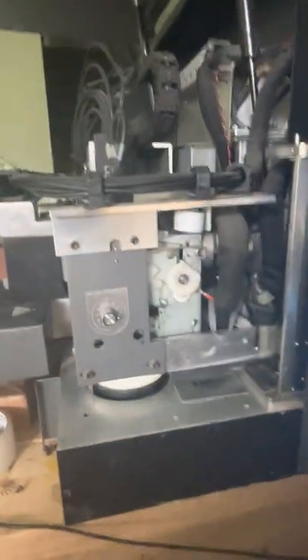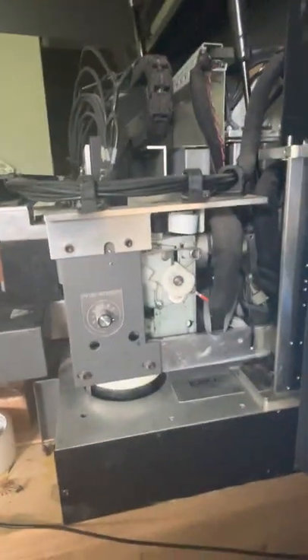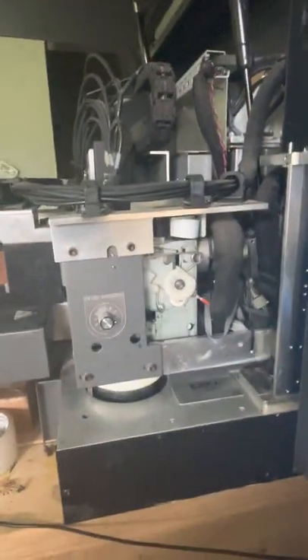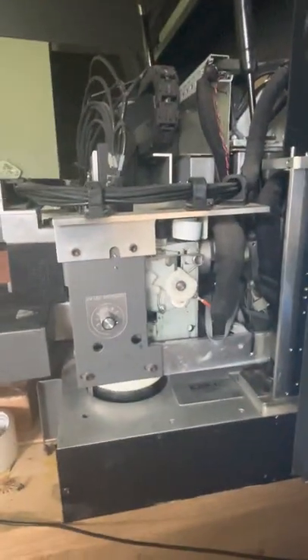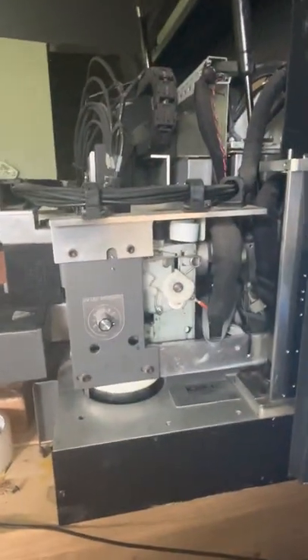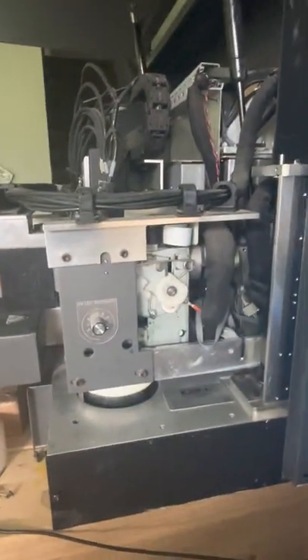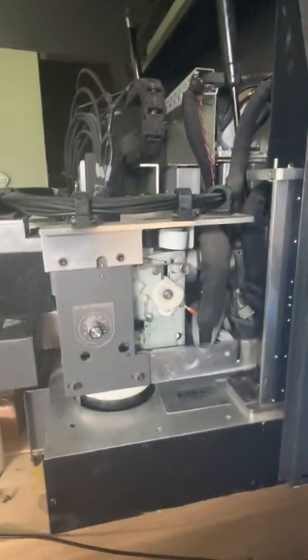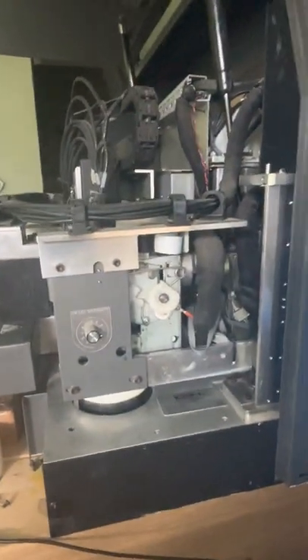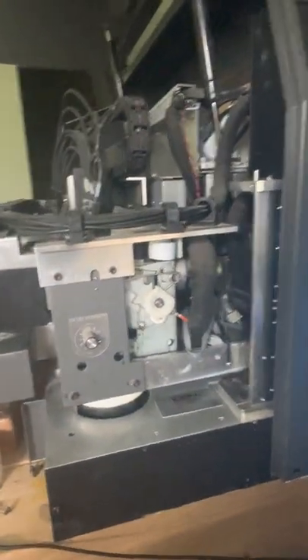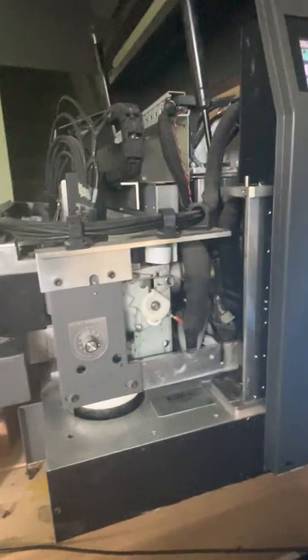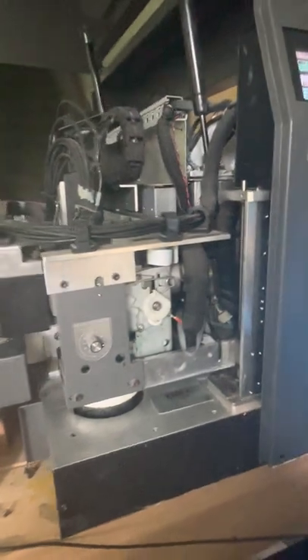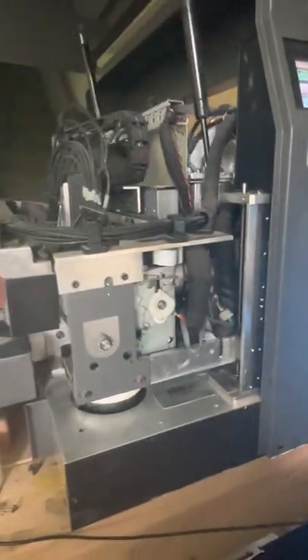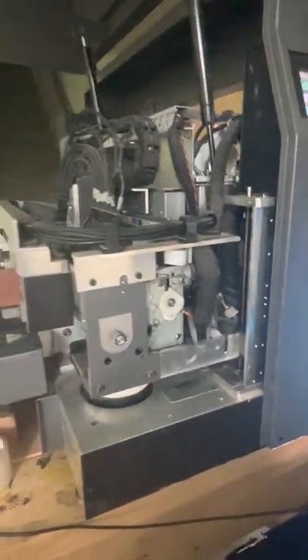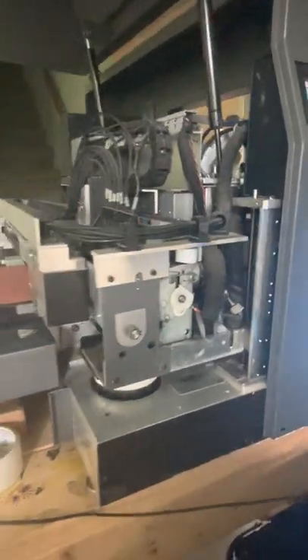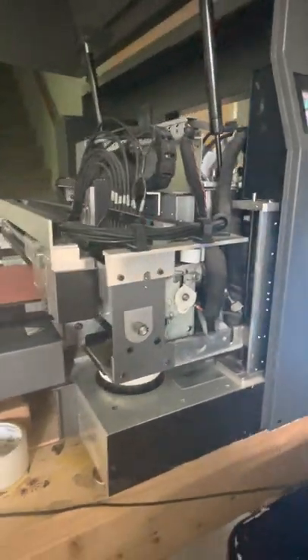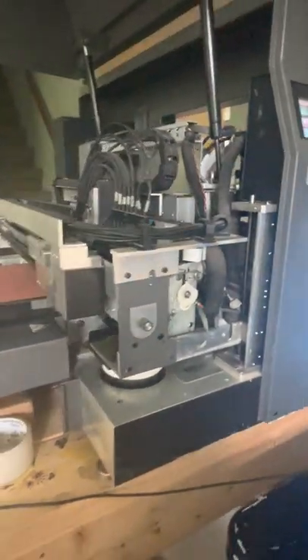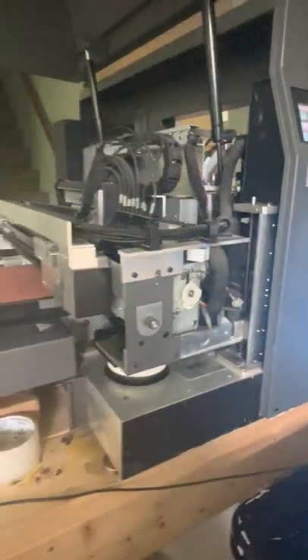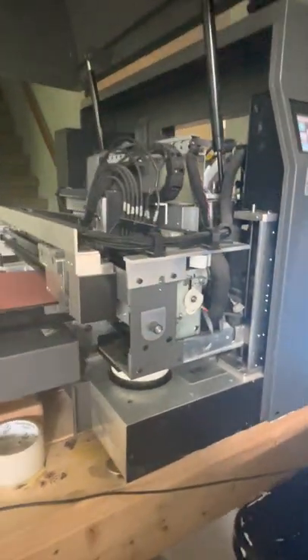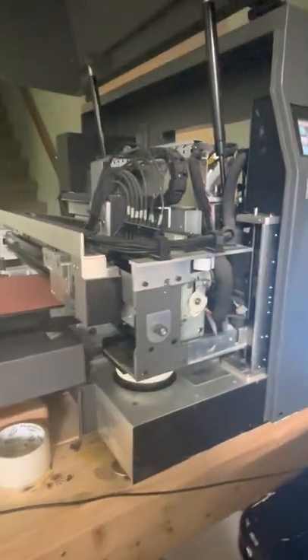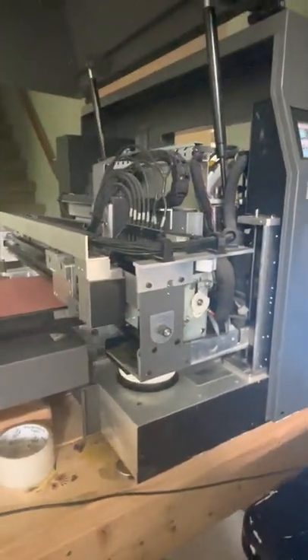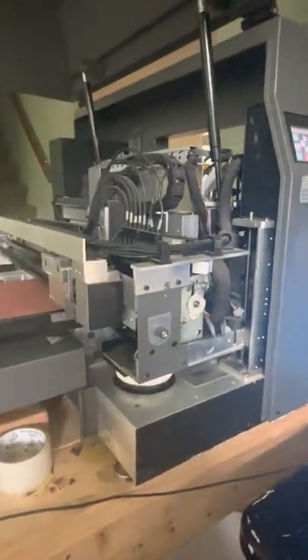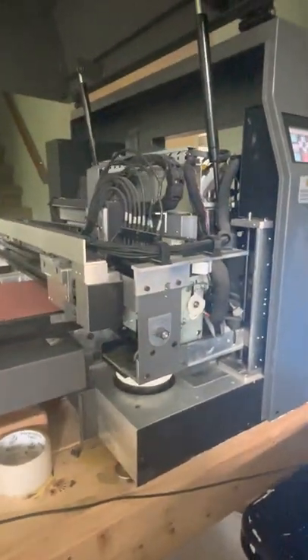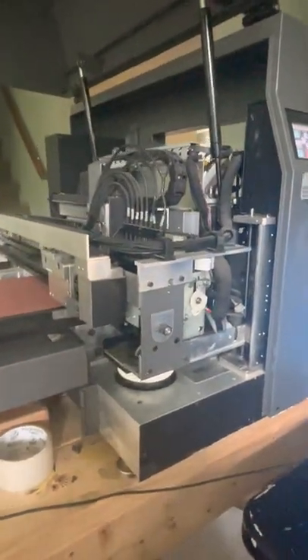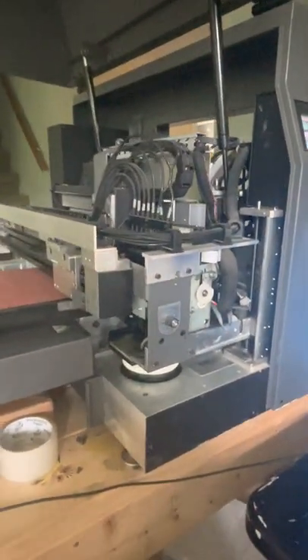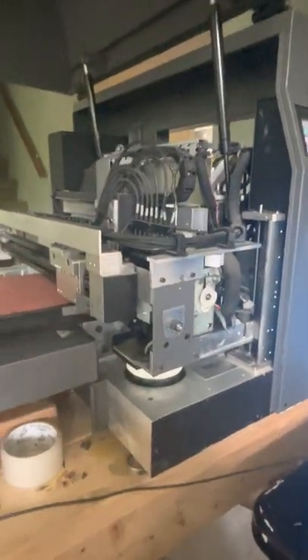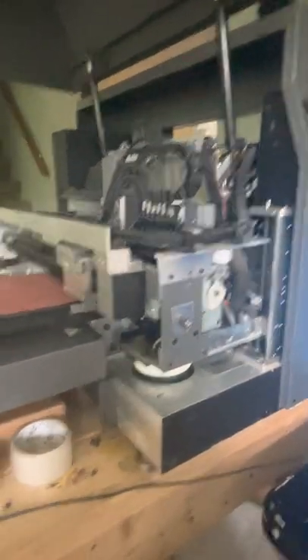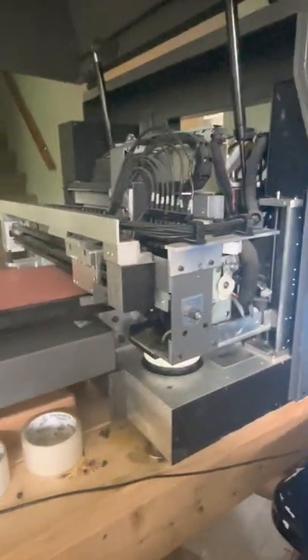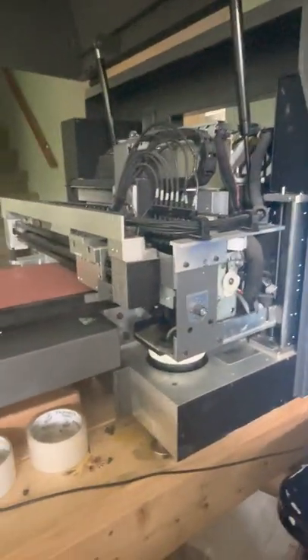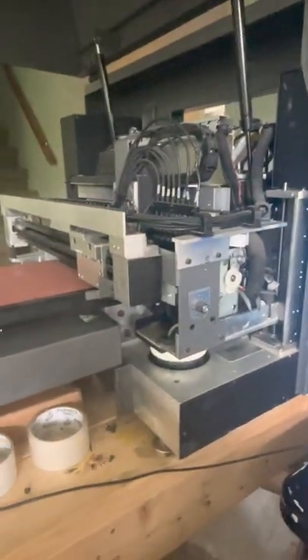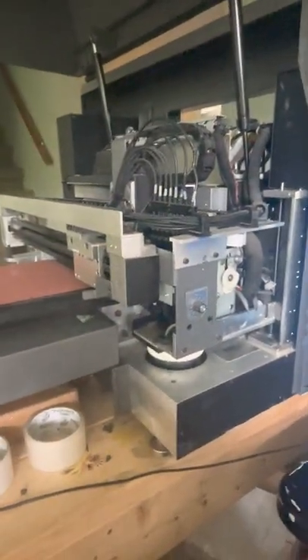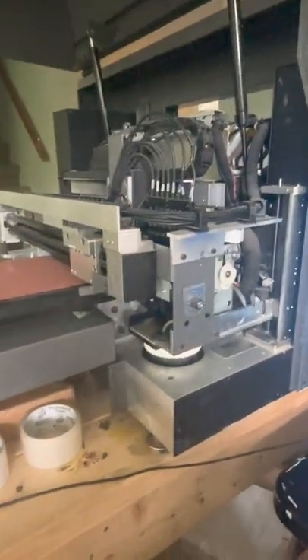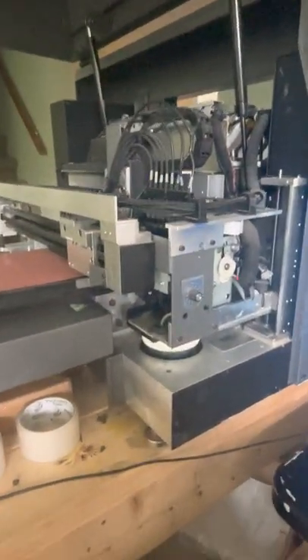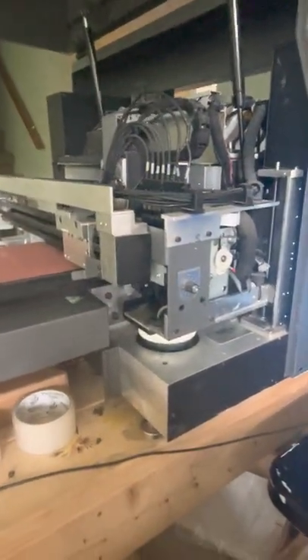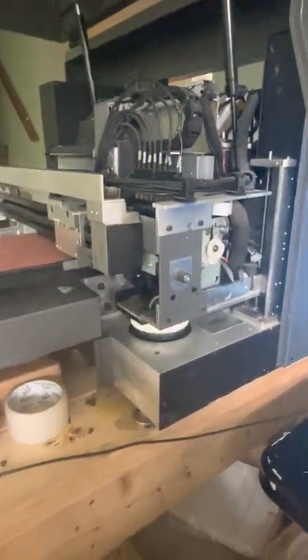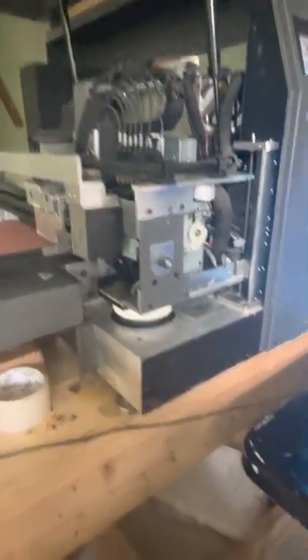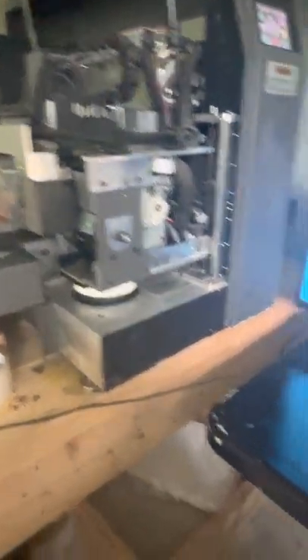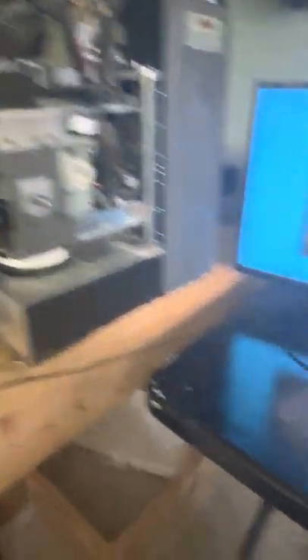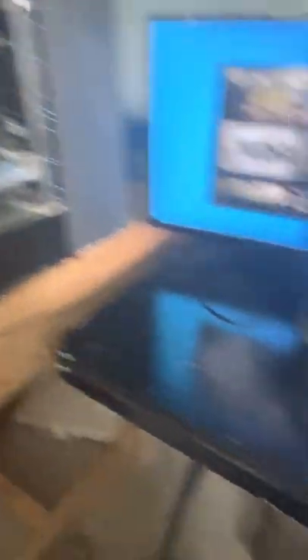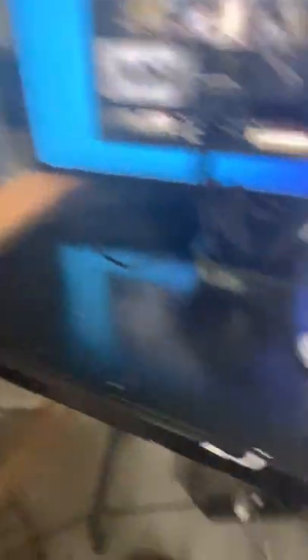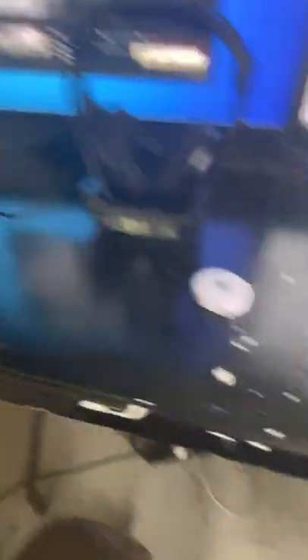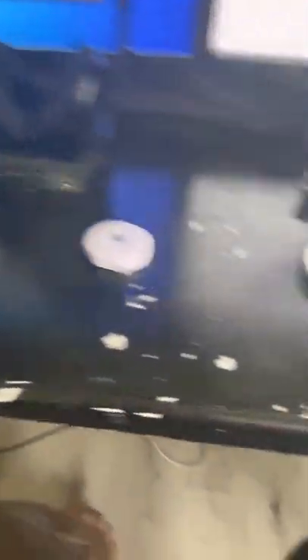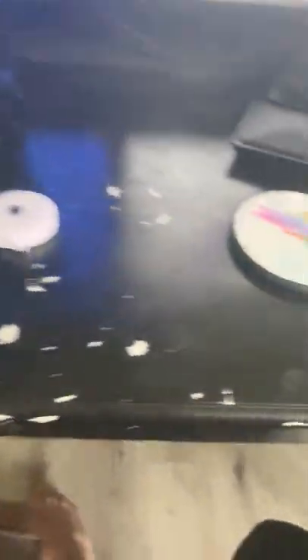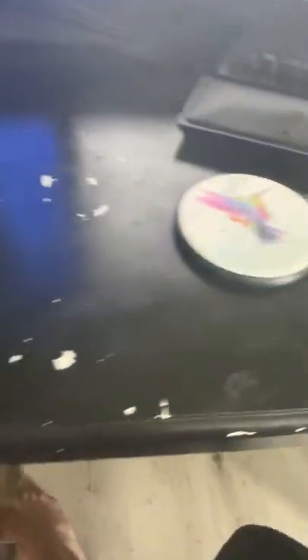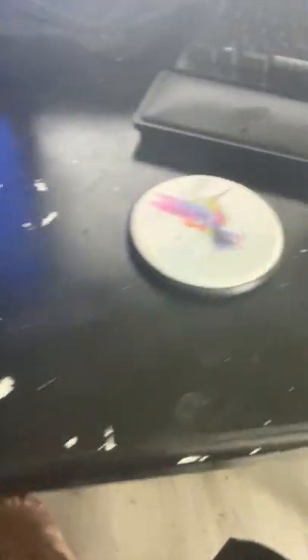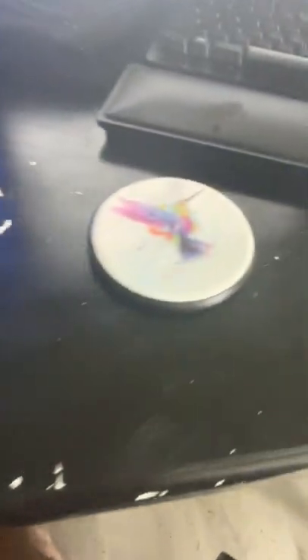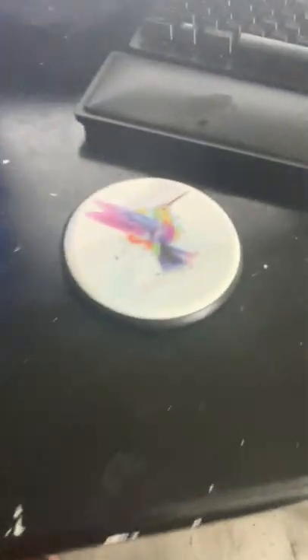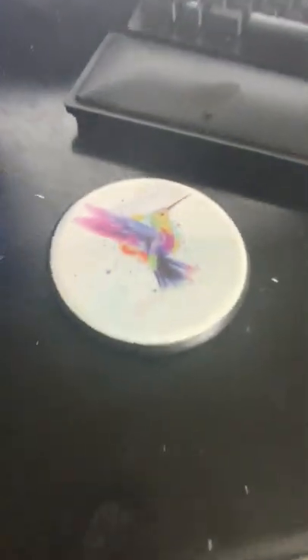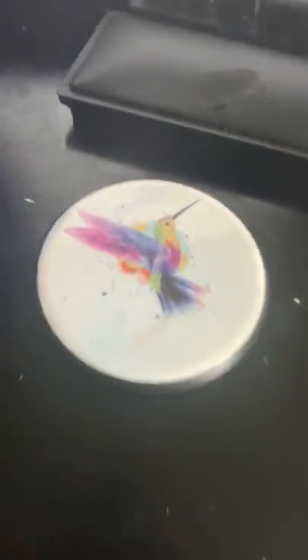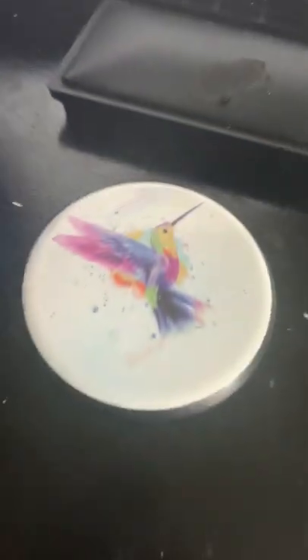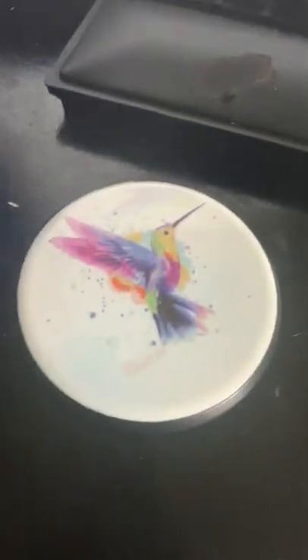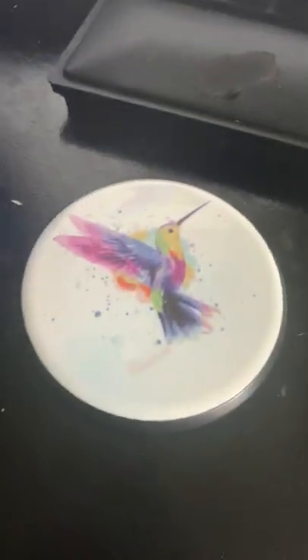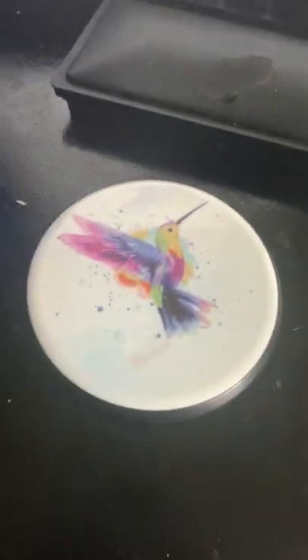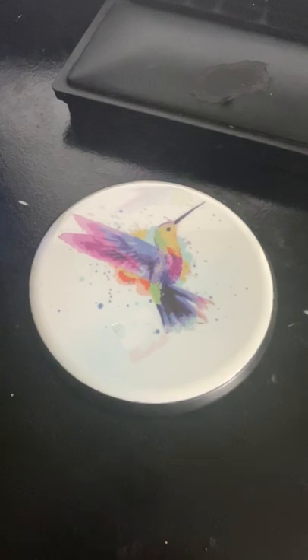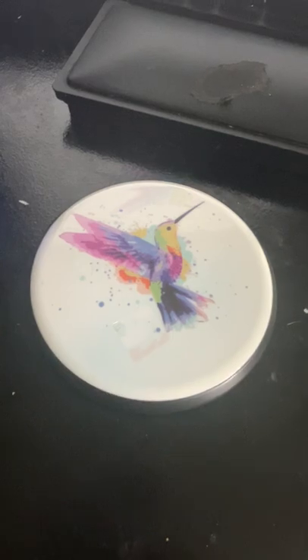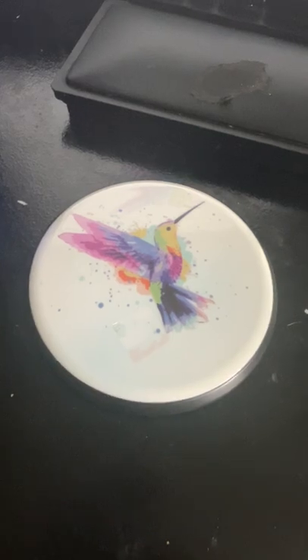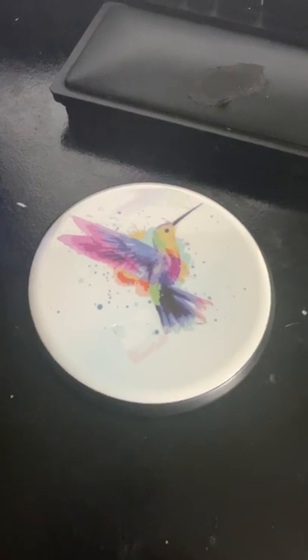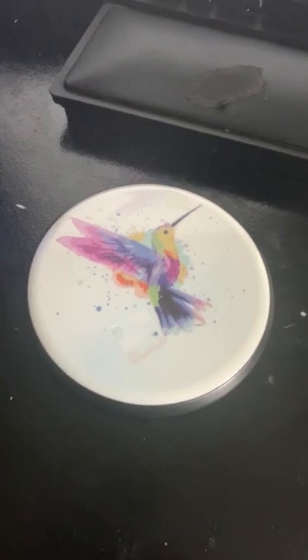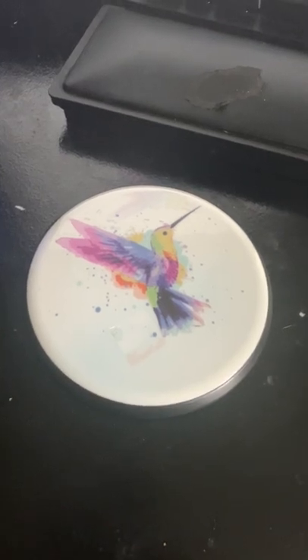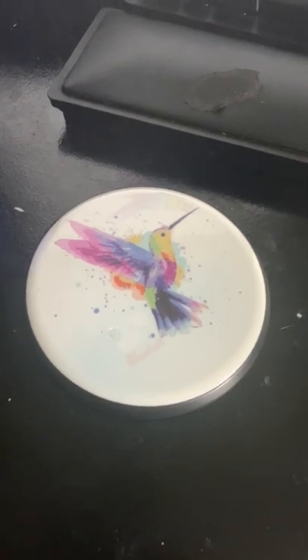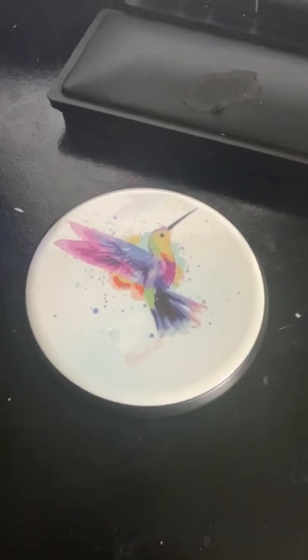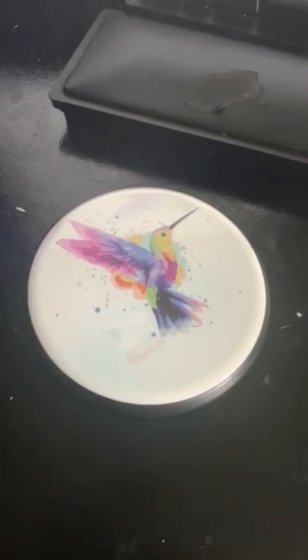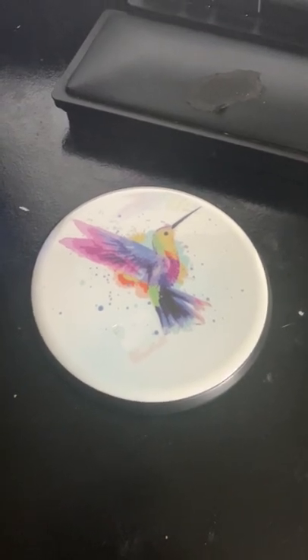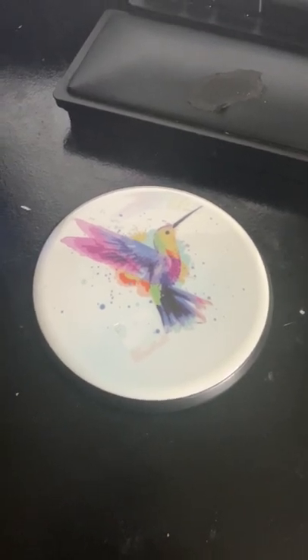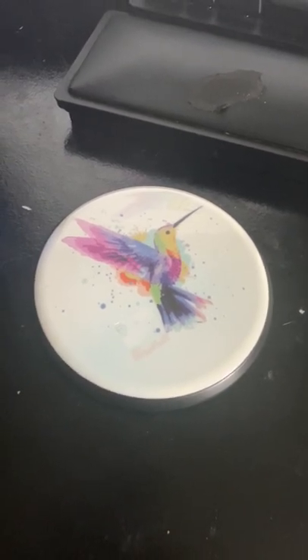That was a quick overview of the printer. If you have any other questions about it, let me know. We printed something pretty cool — thanks.